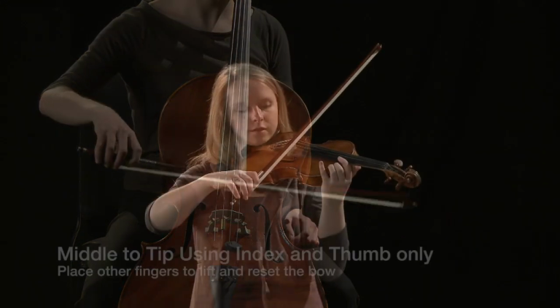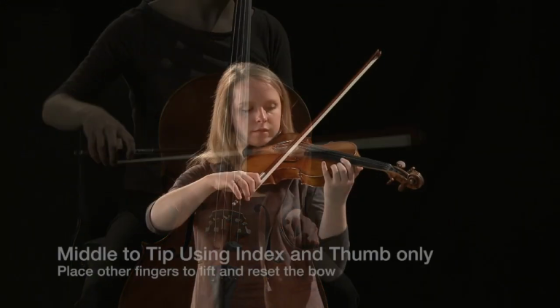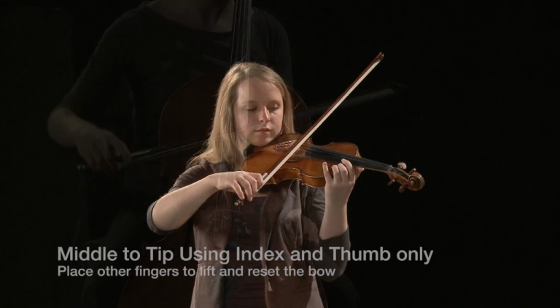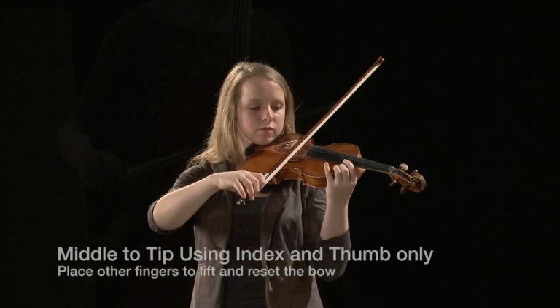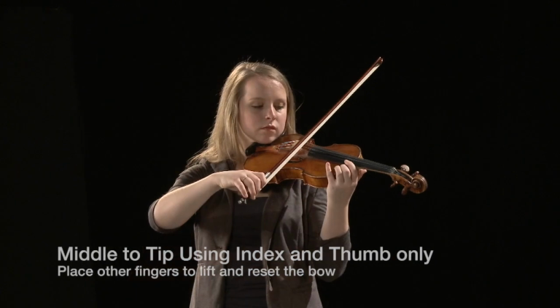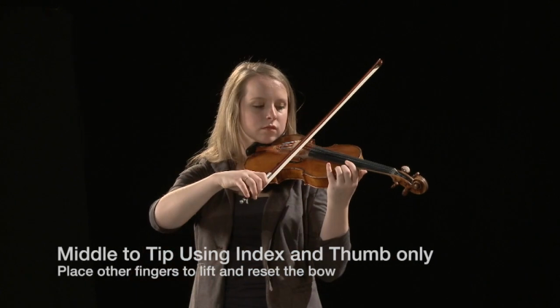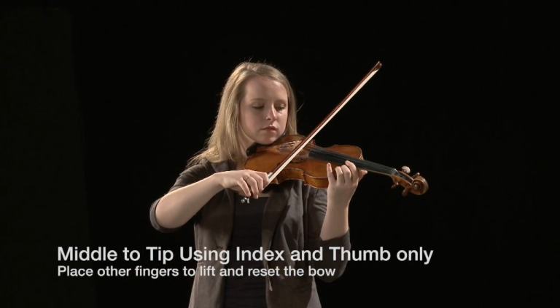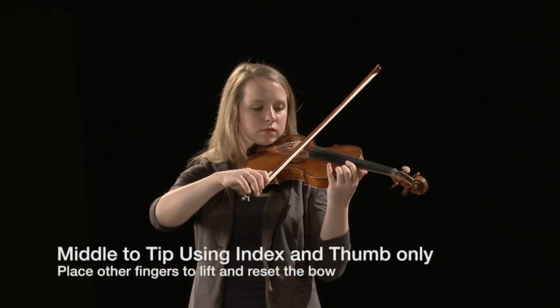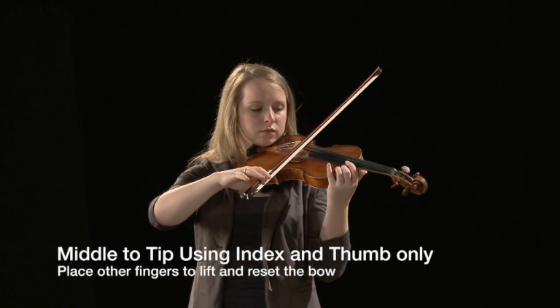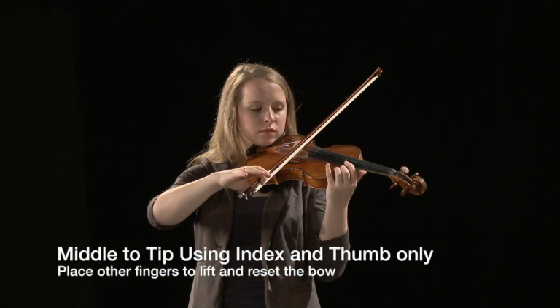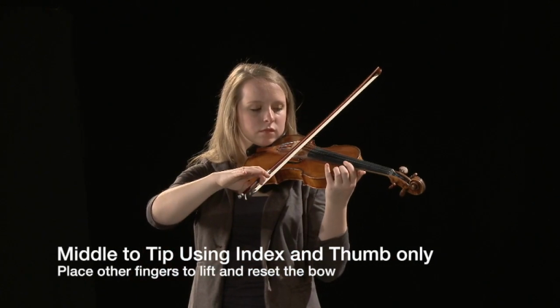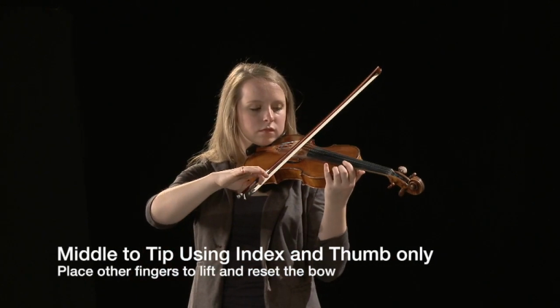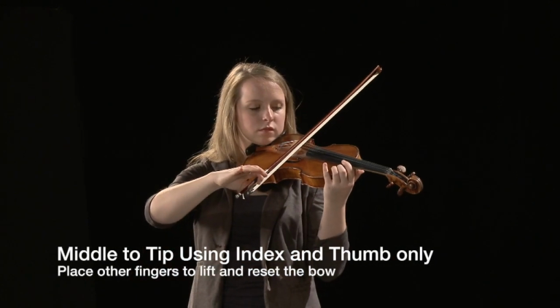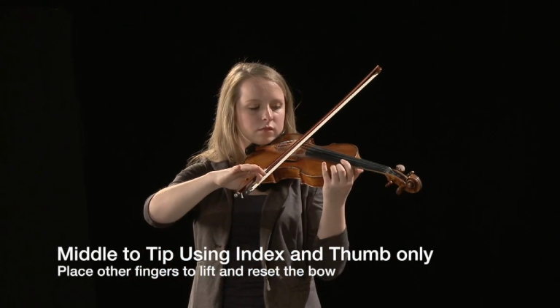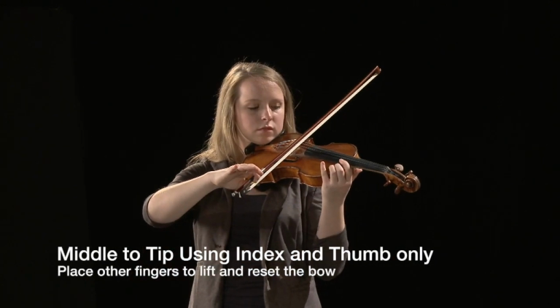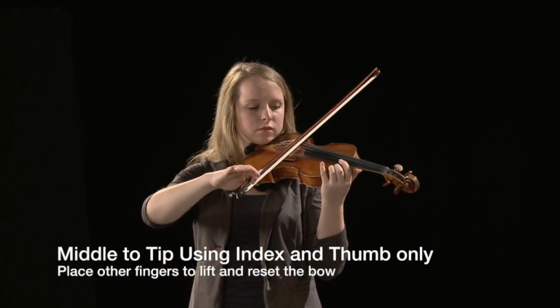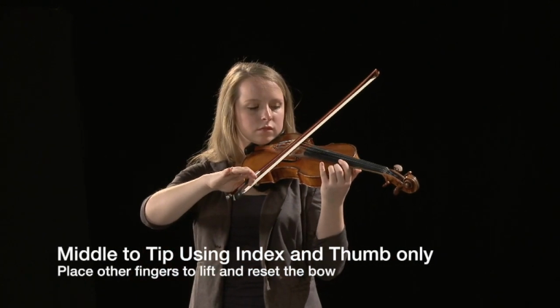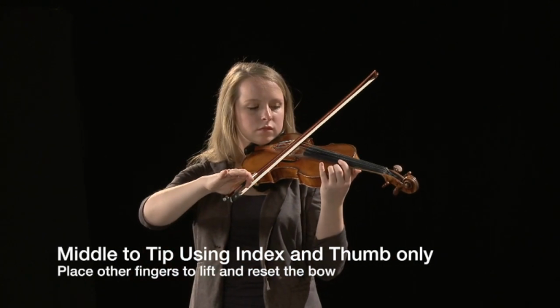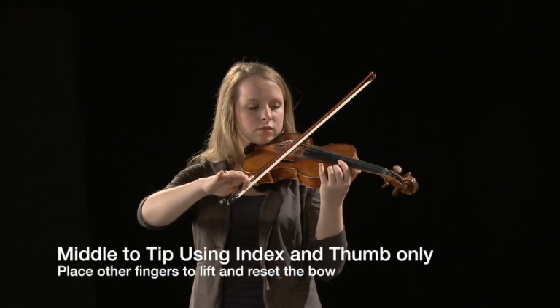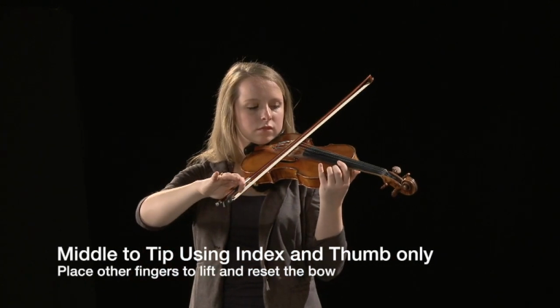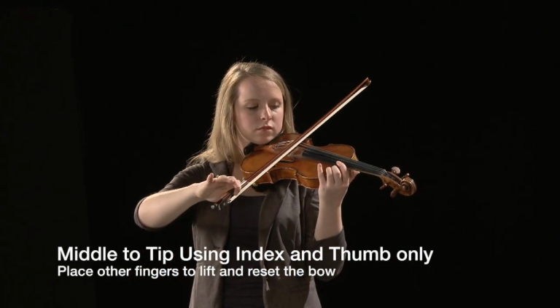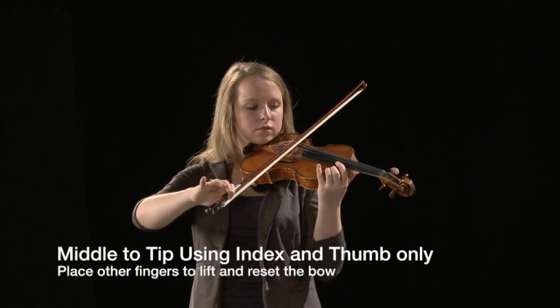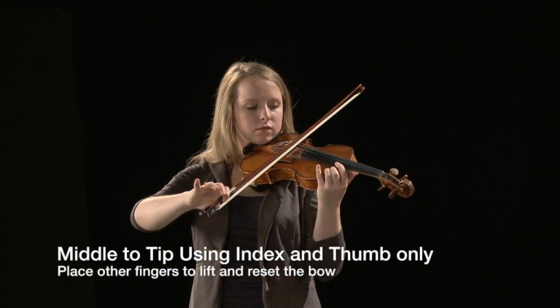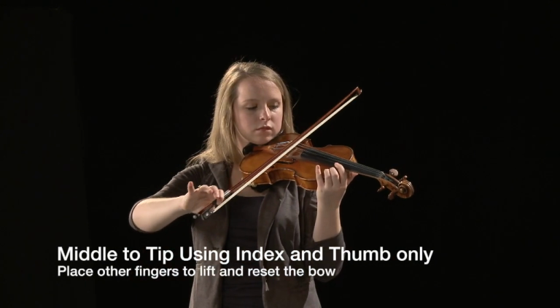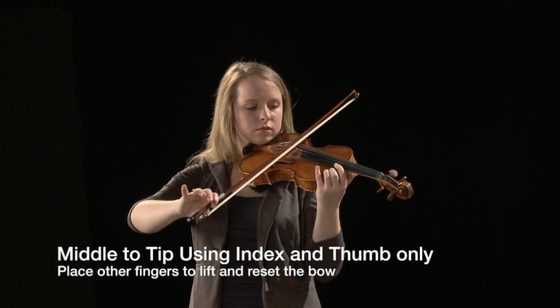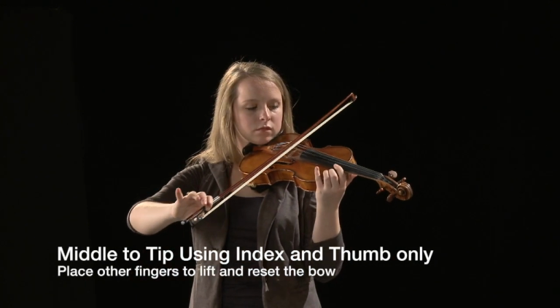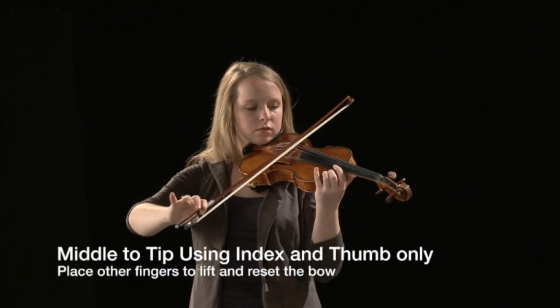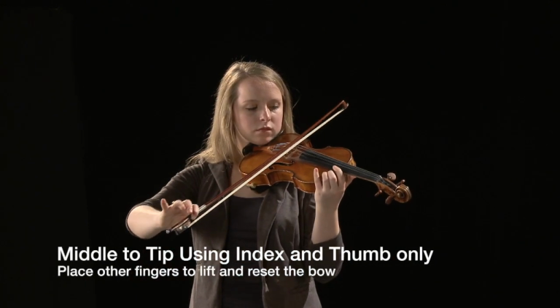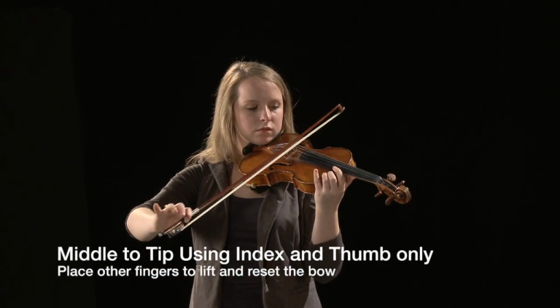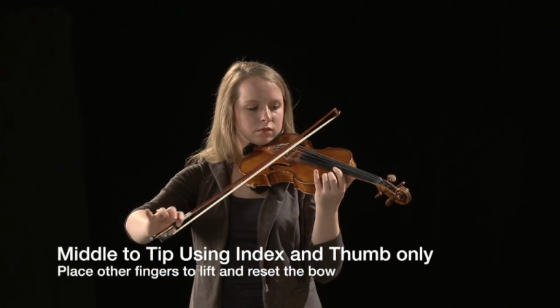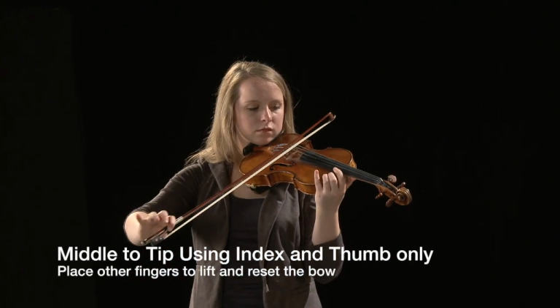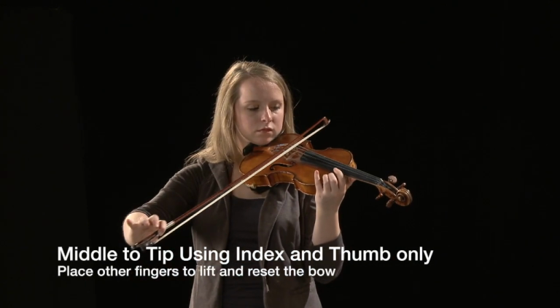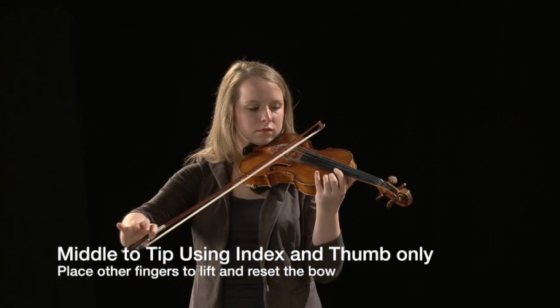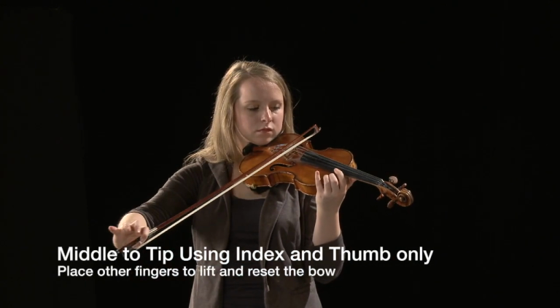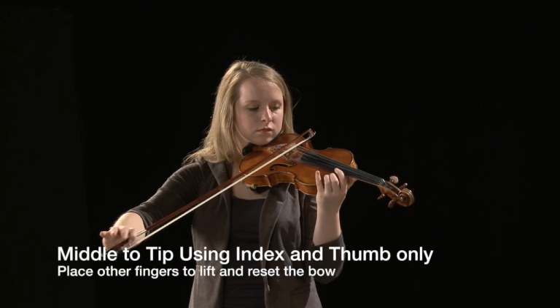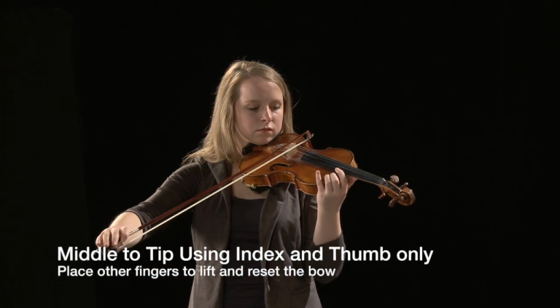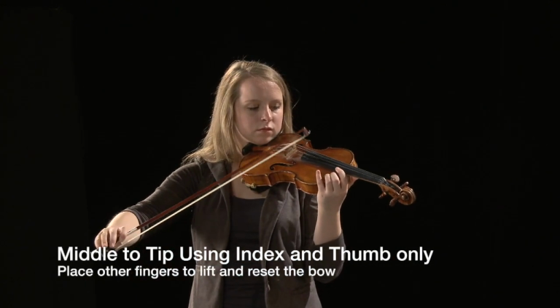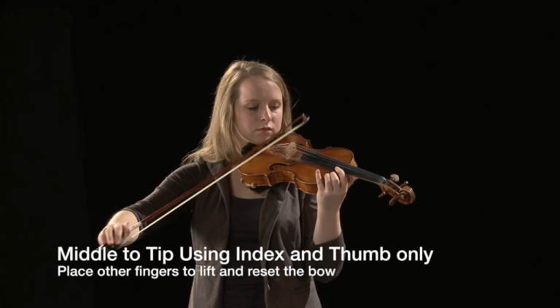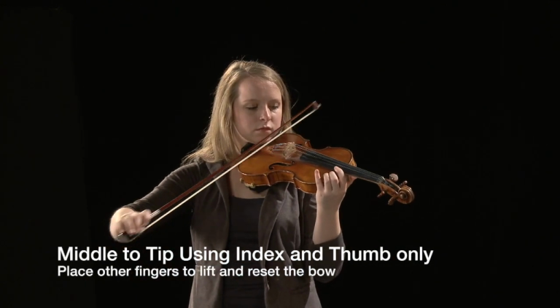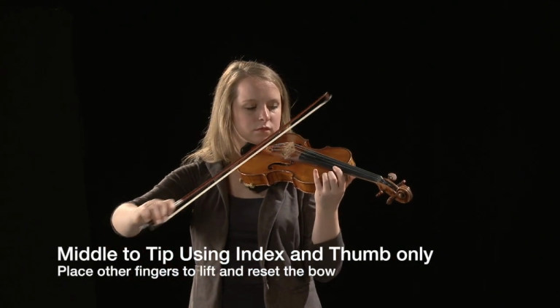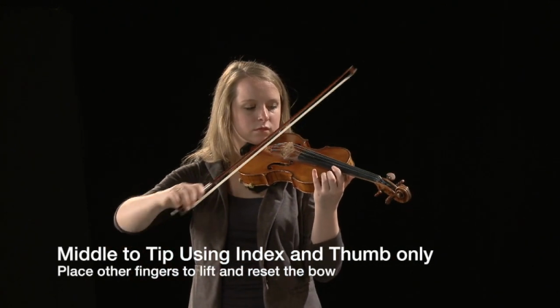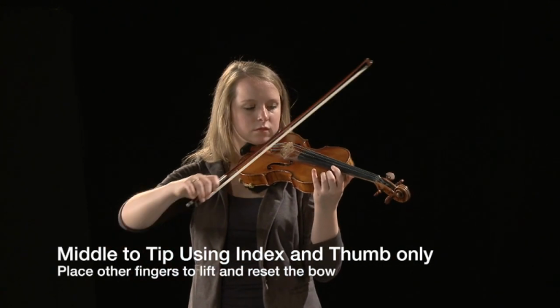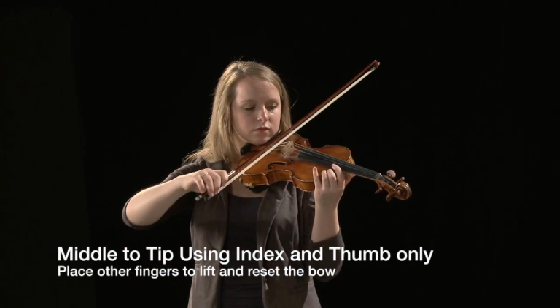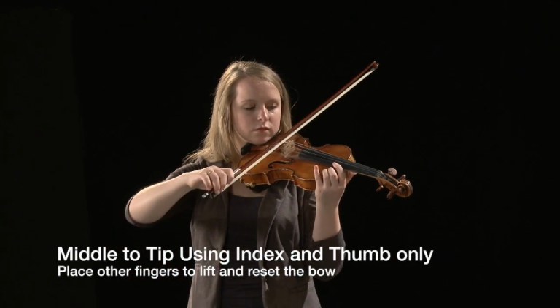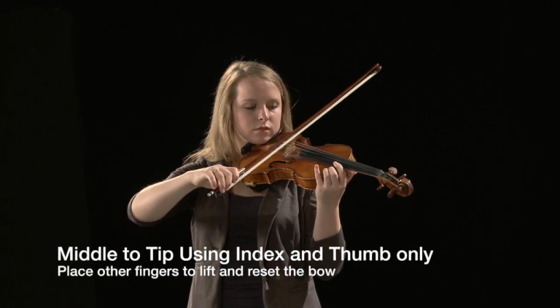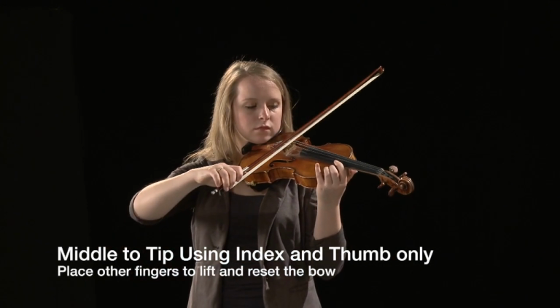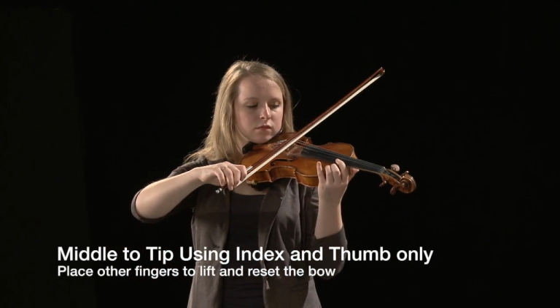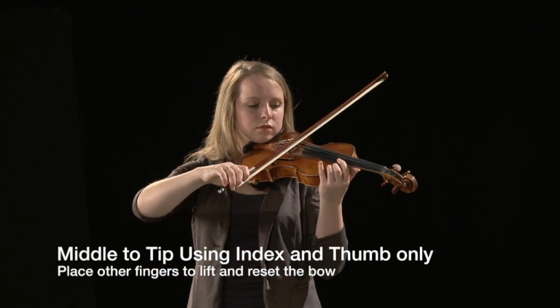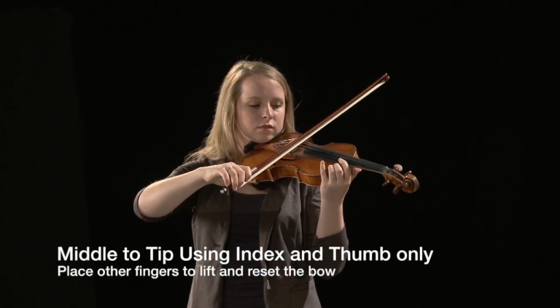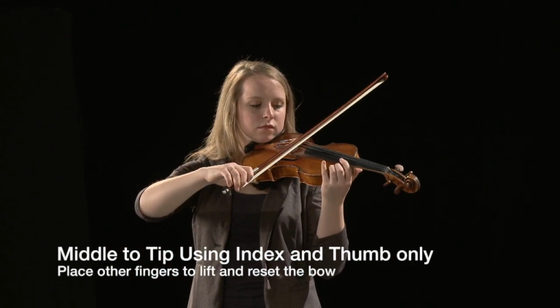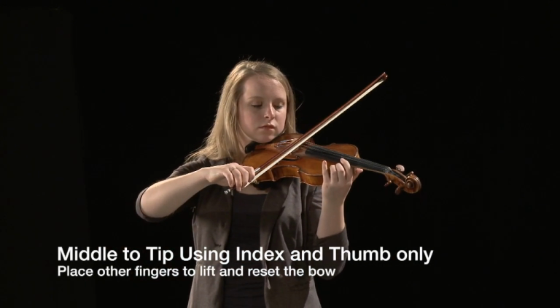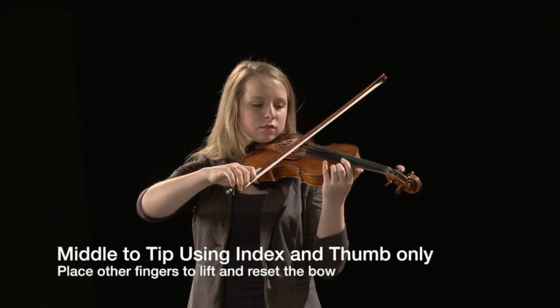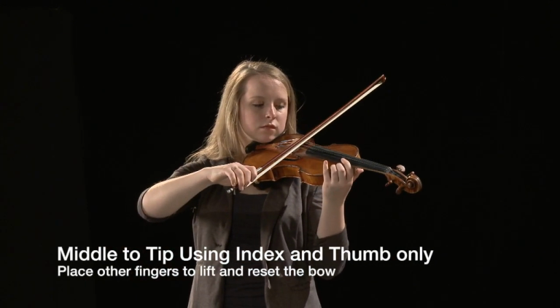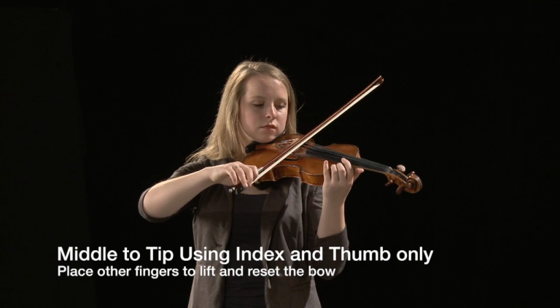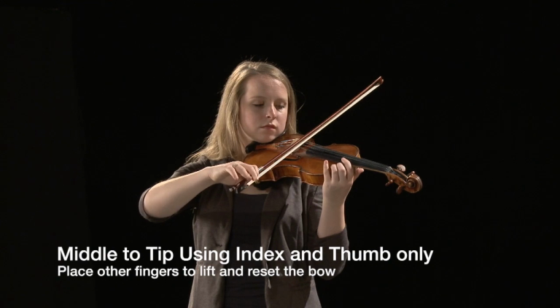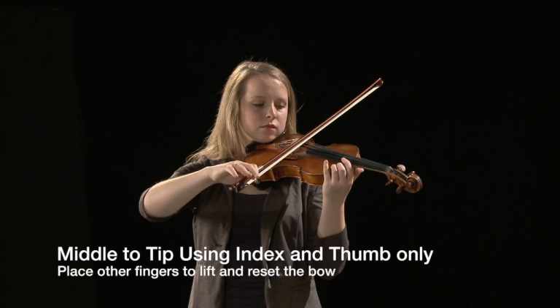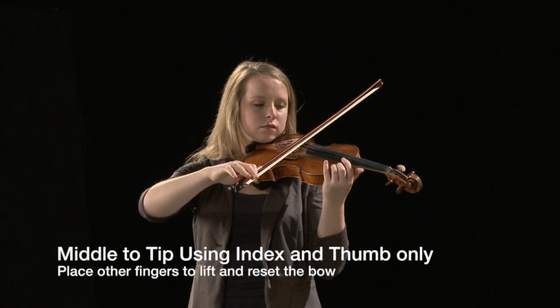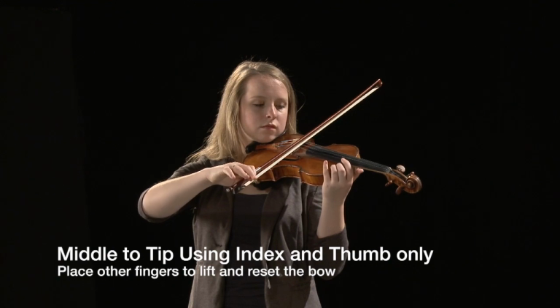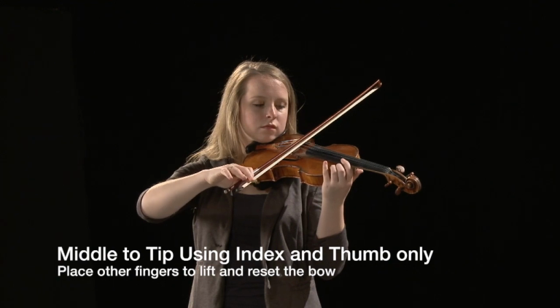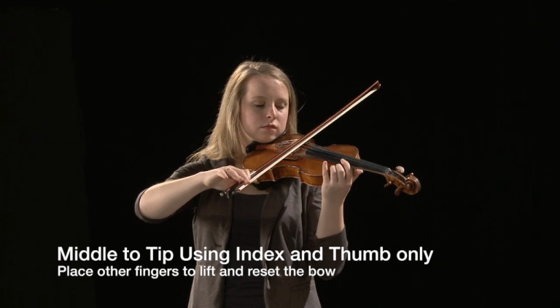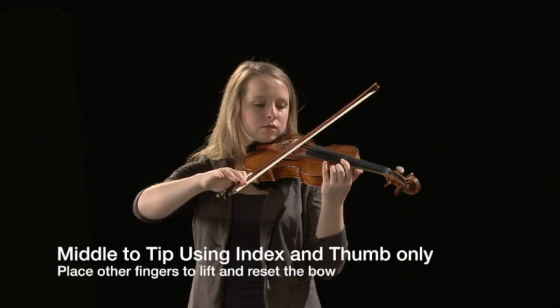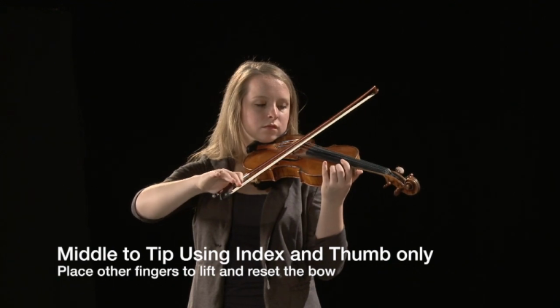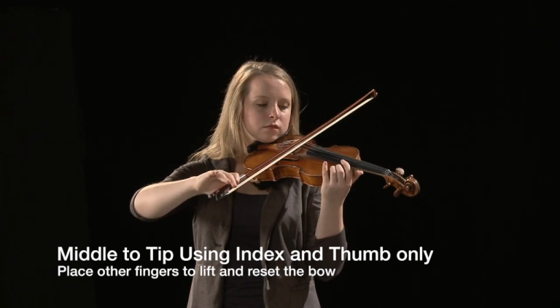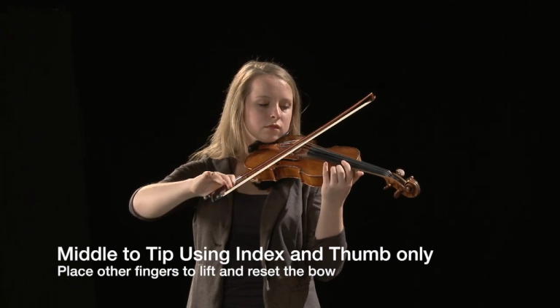Practice both bow strokes, lifting and silently resetting the bow in the middle.